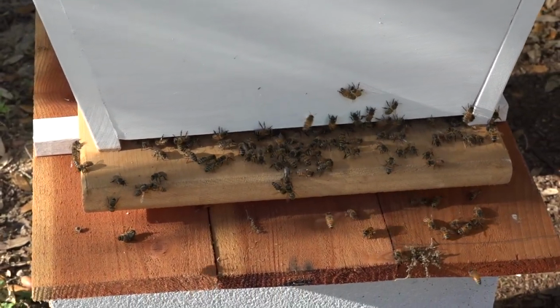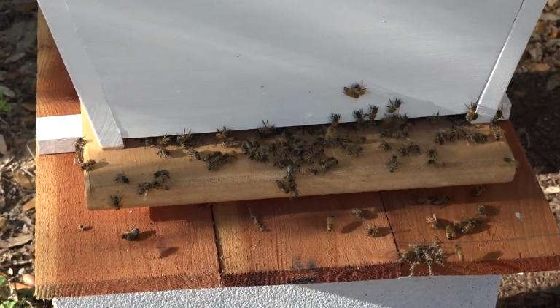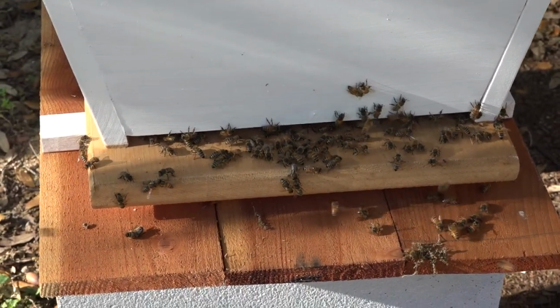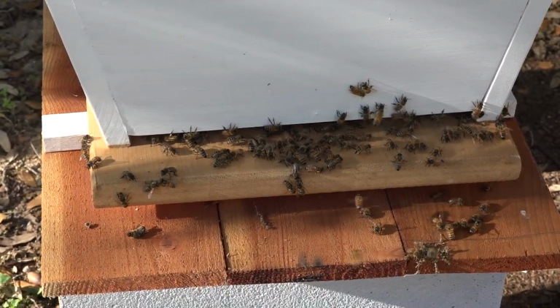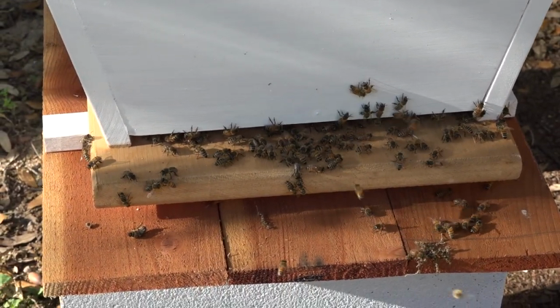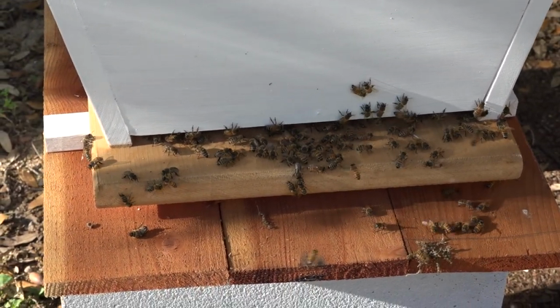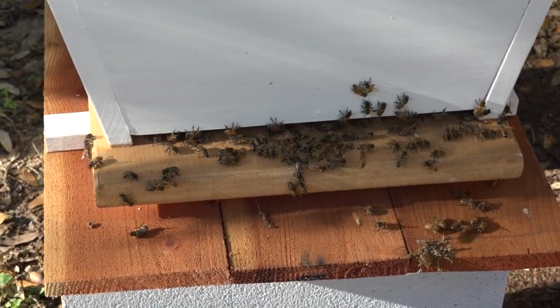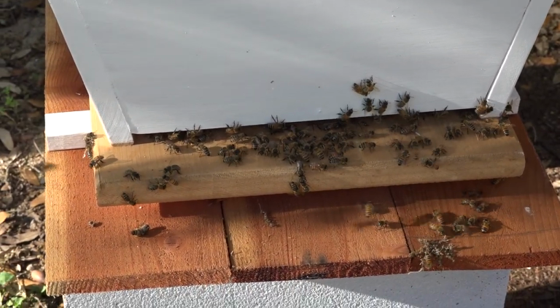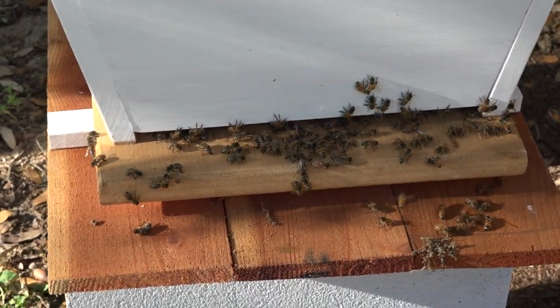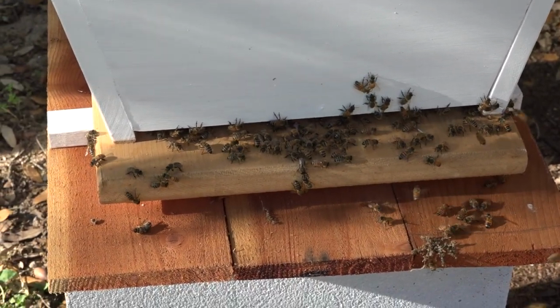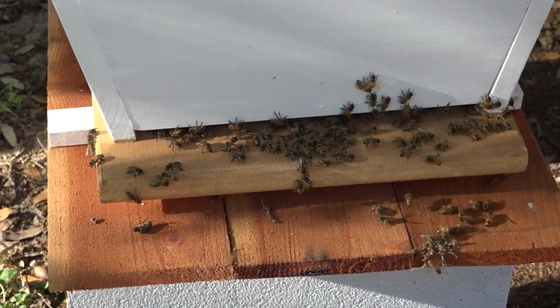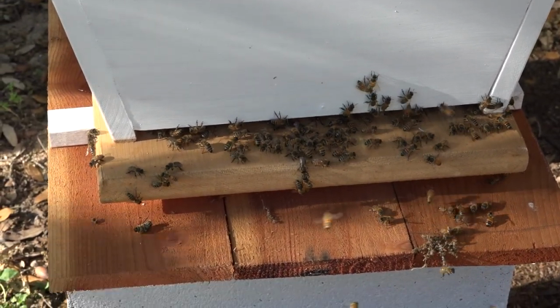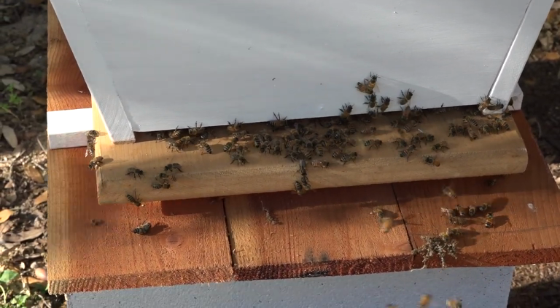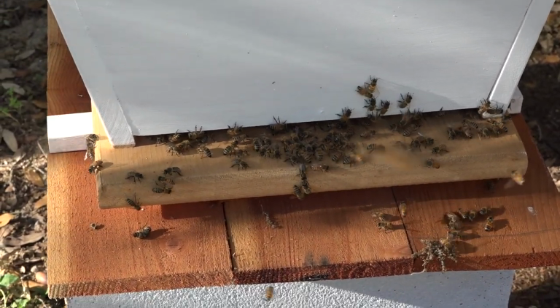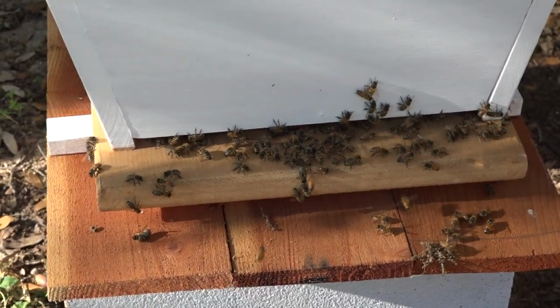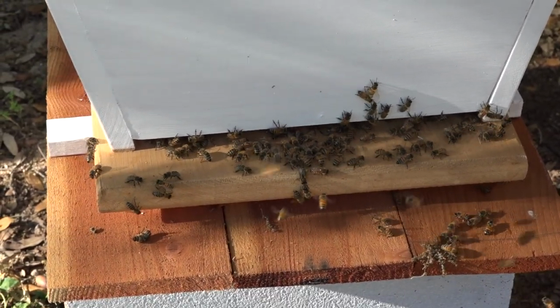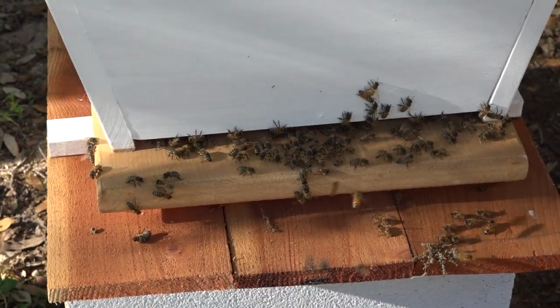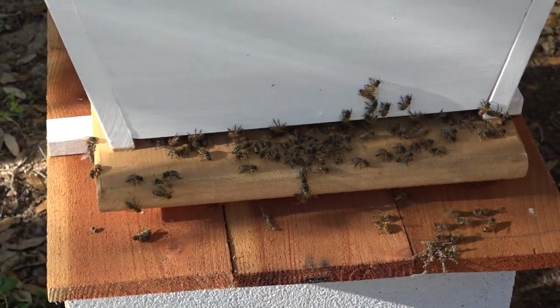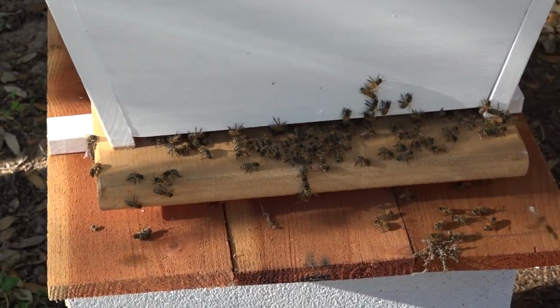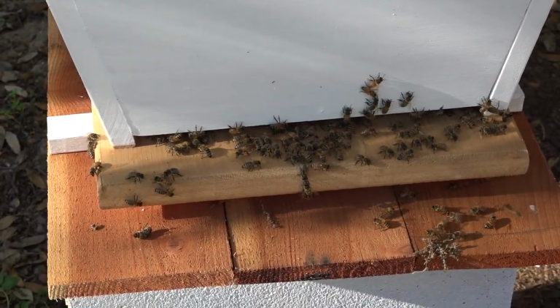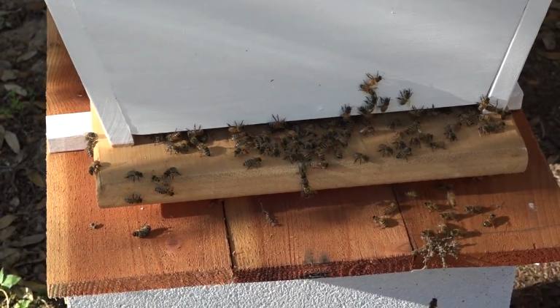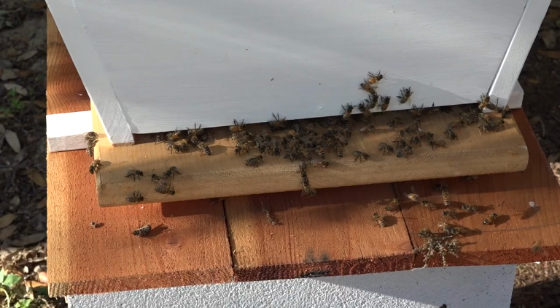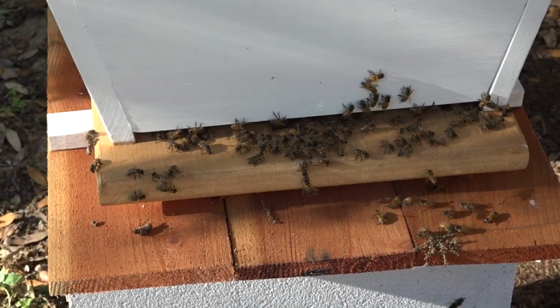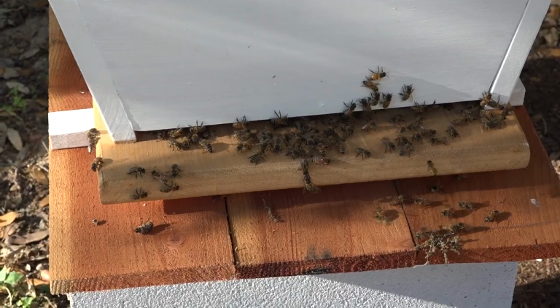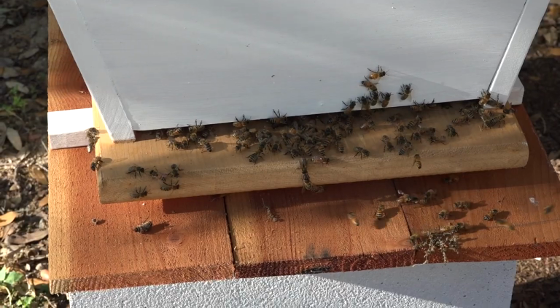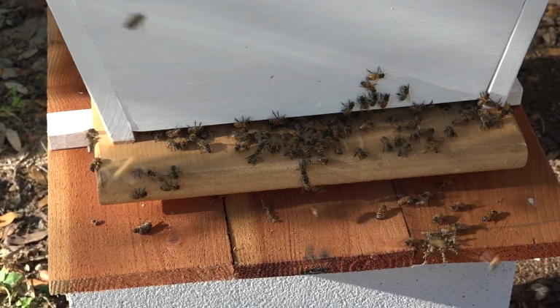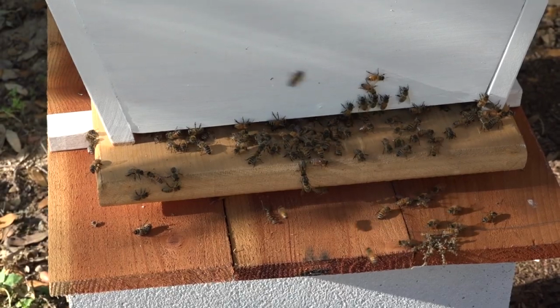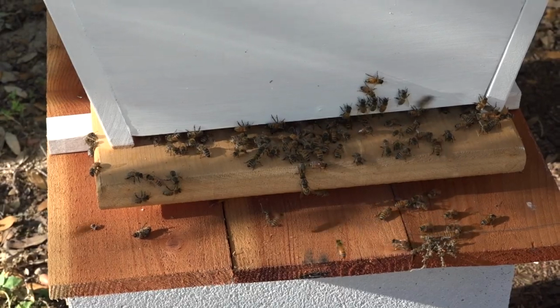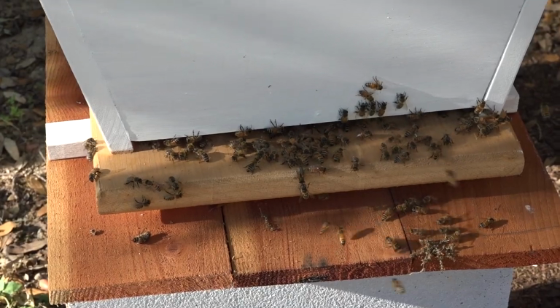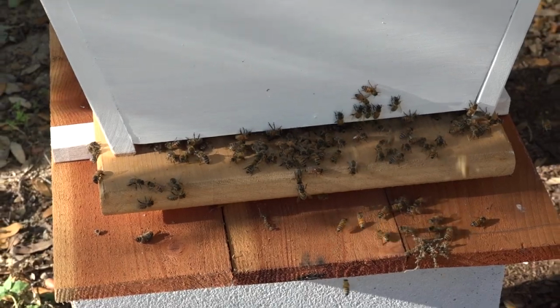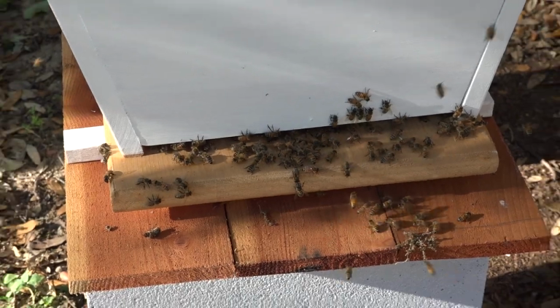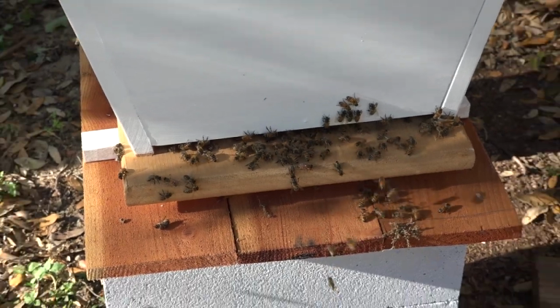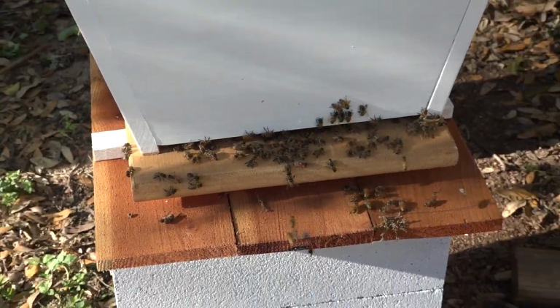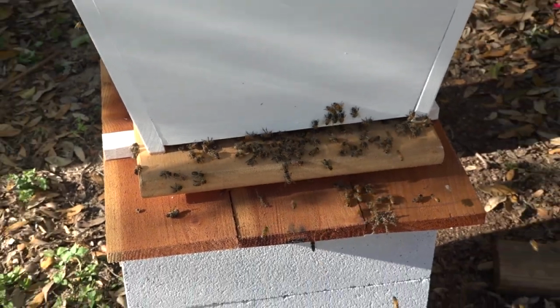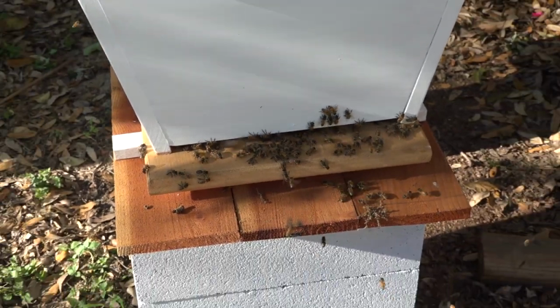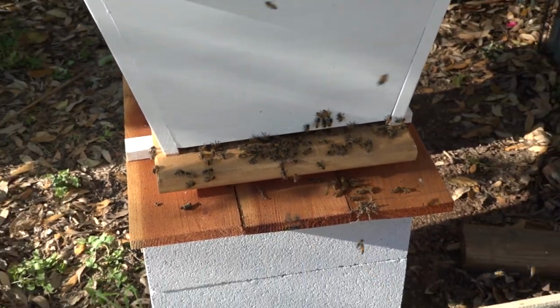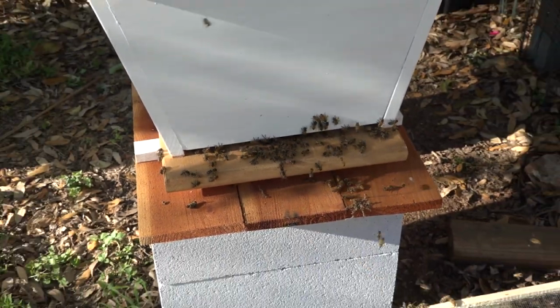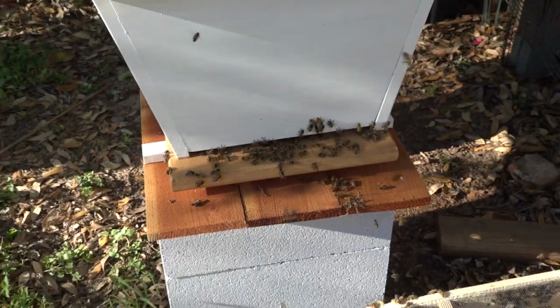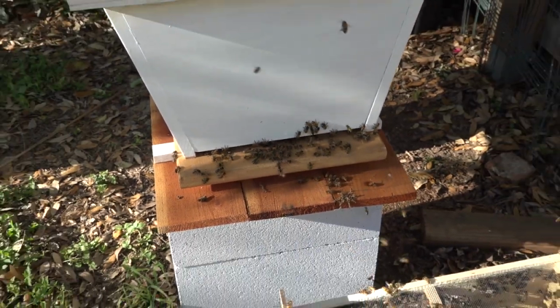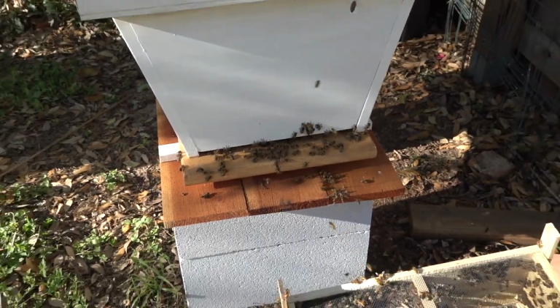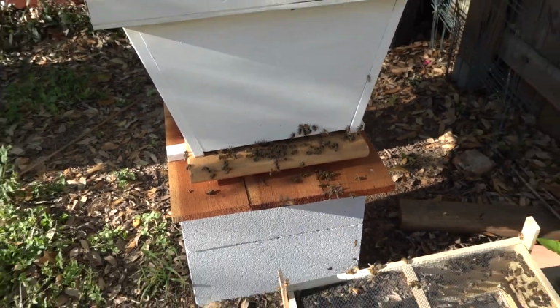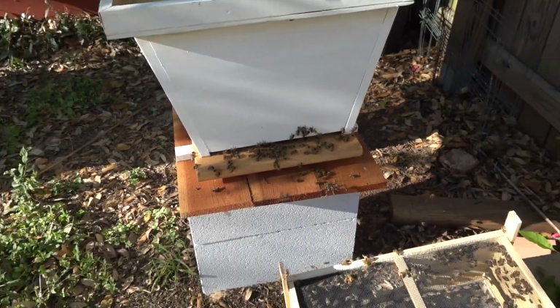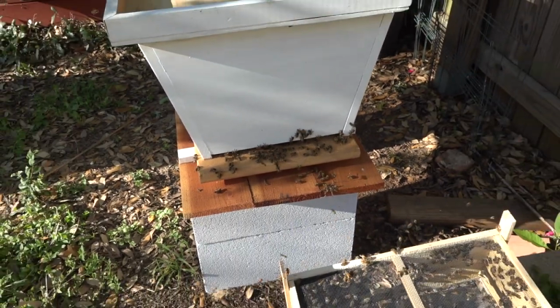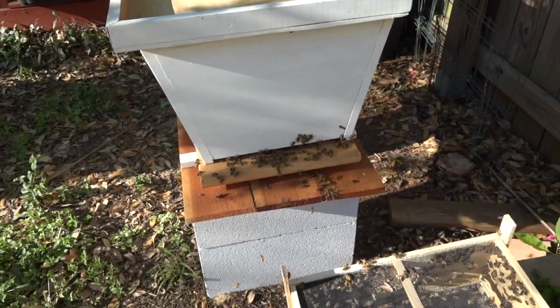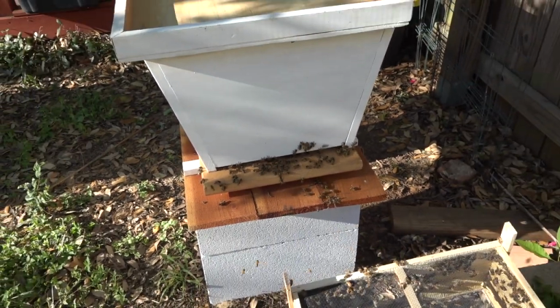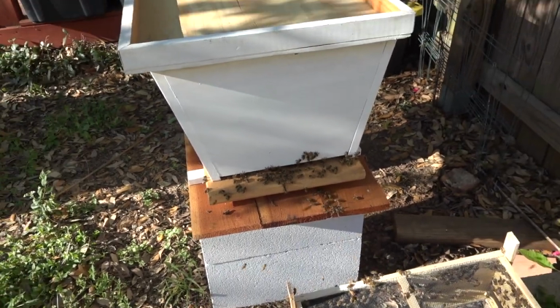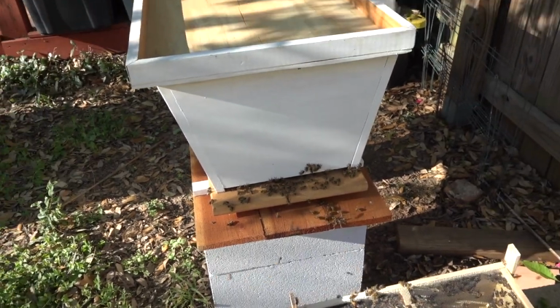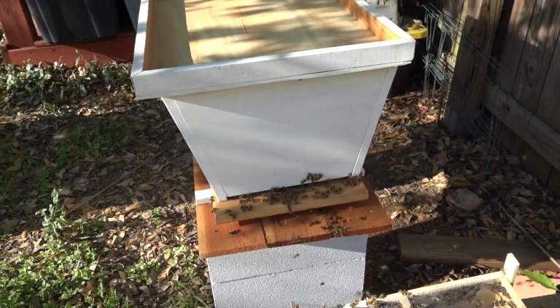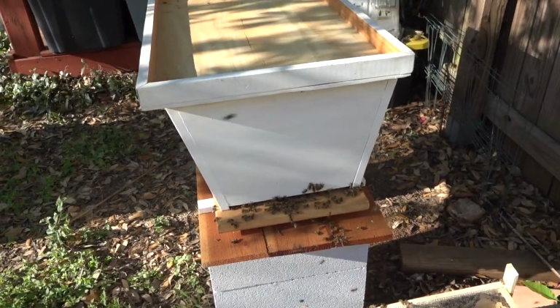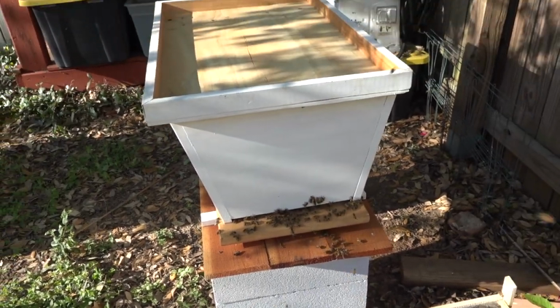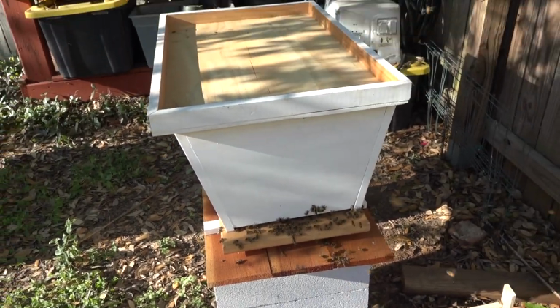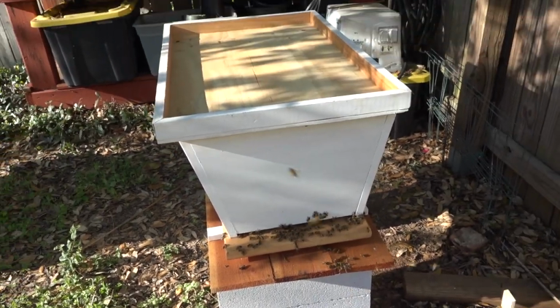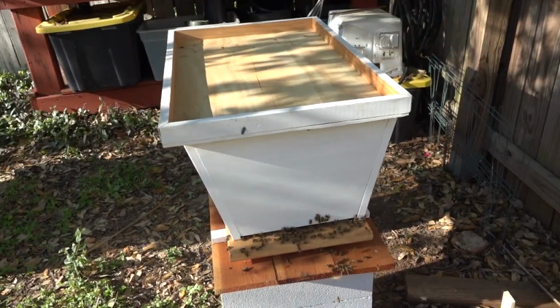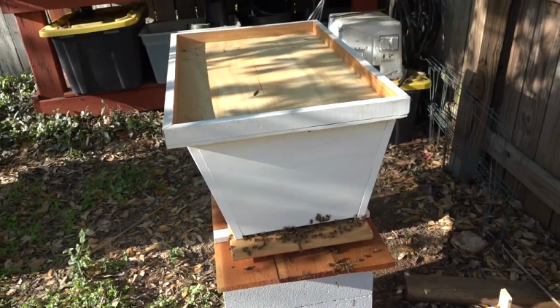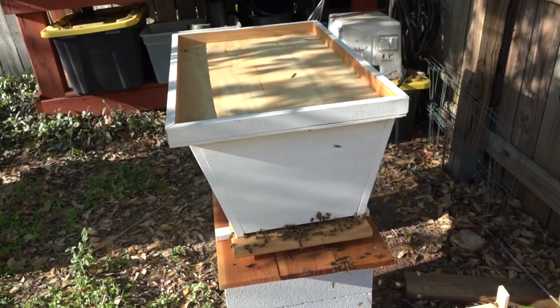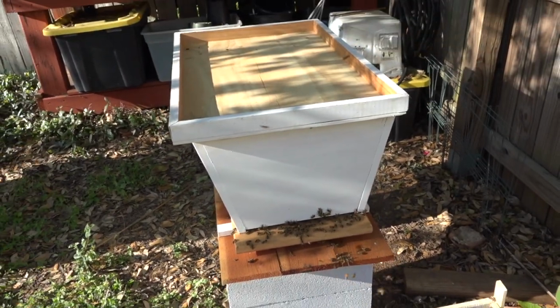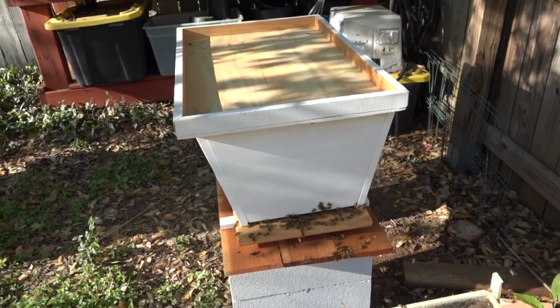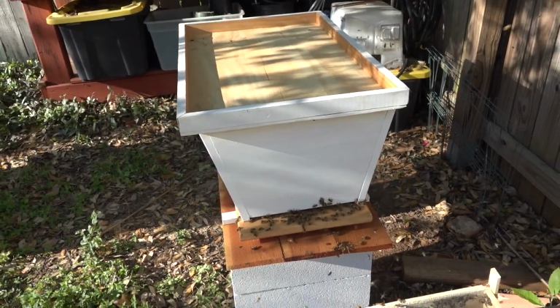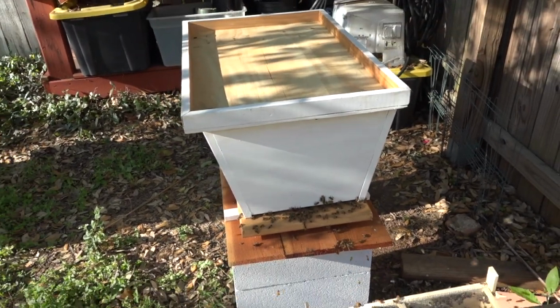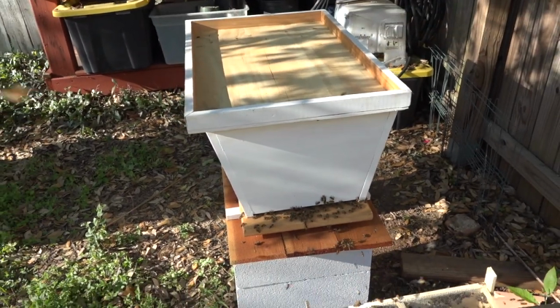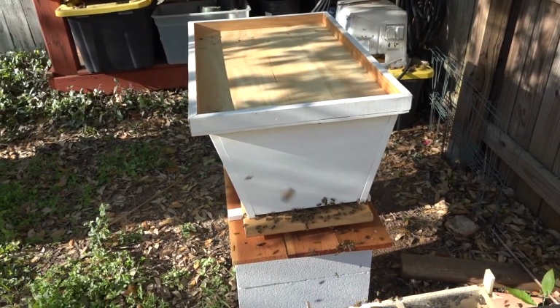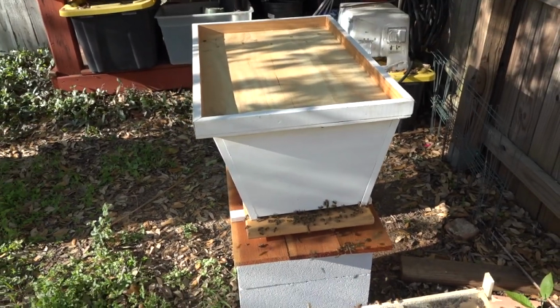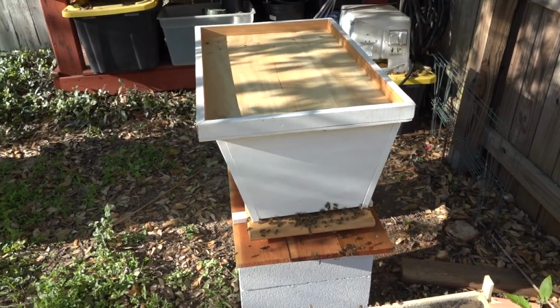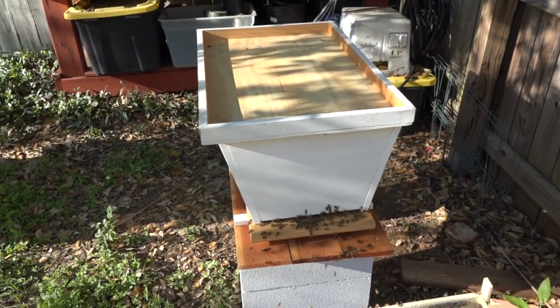Perfect! And this is the bees in their new home. As always, thanks for watching!